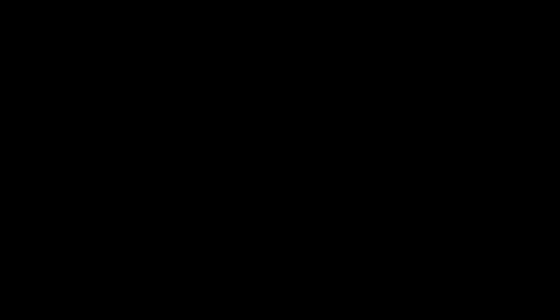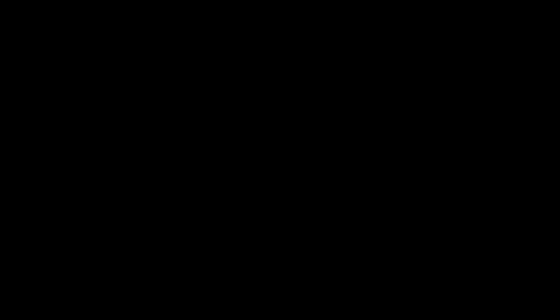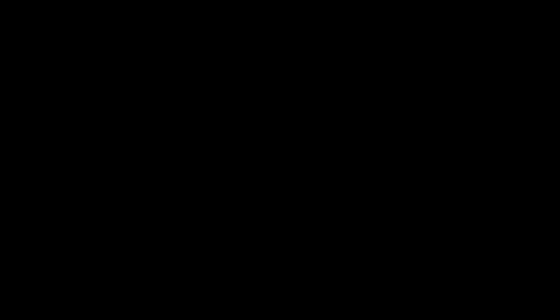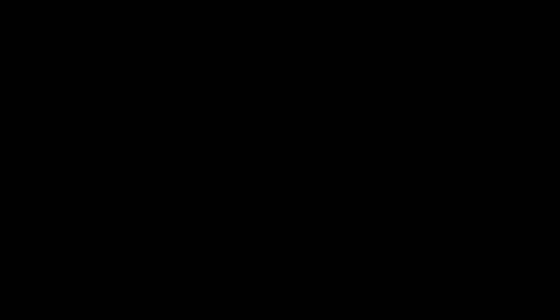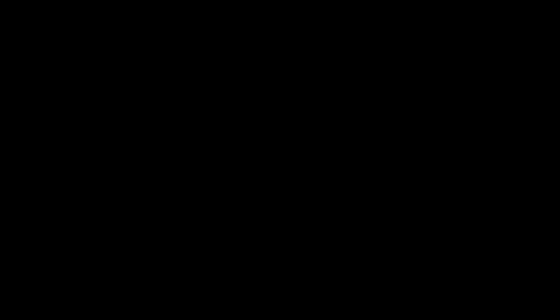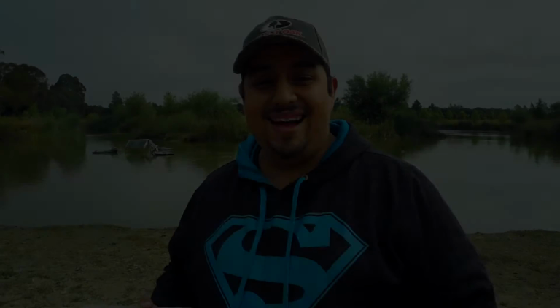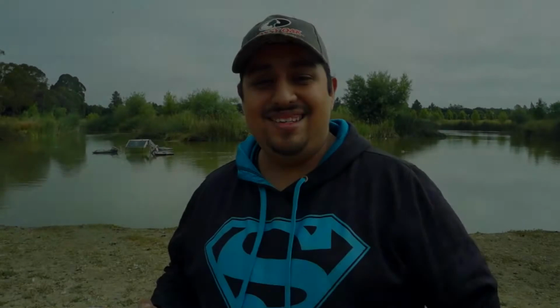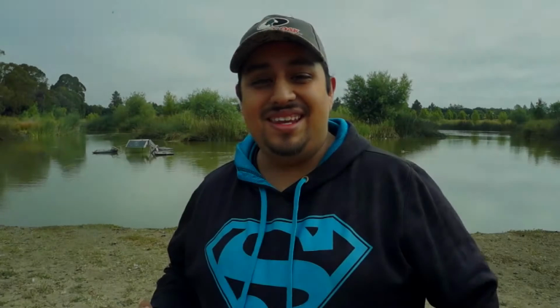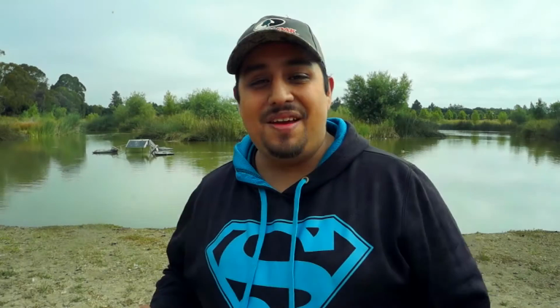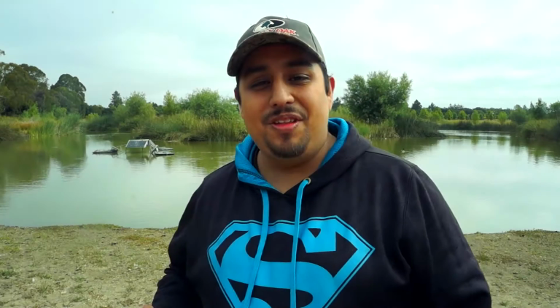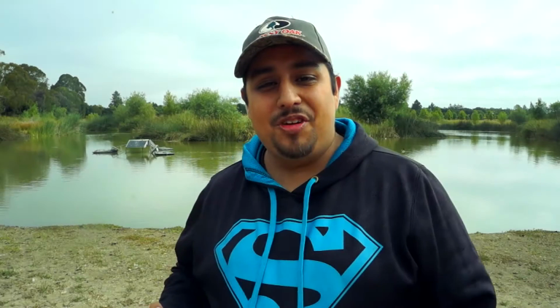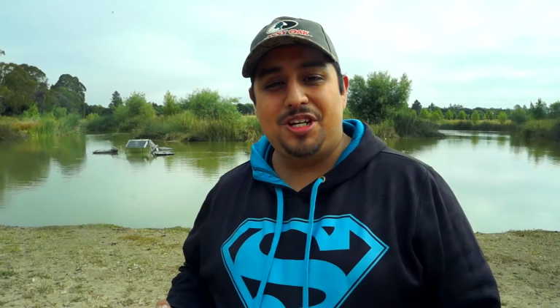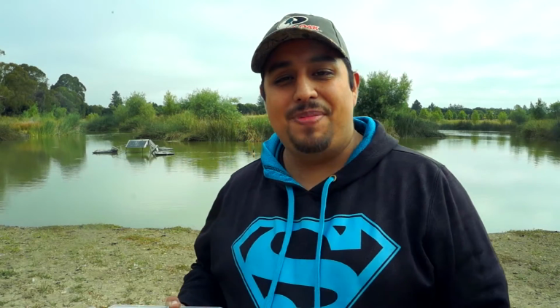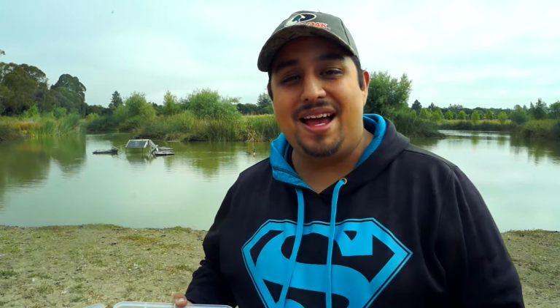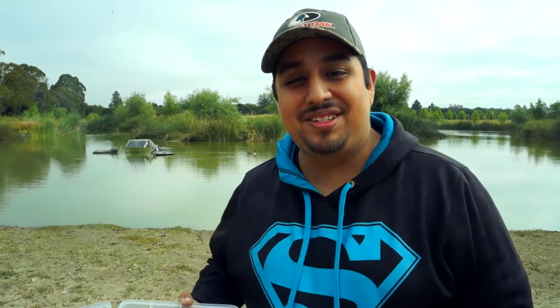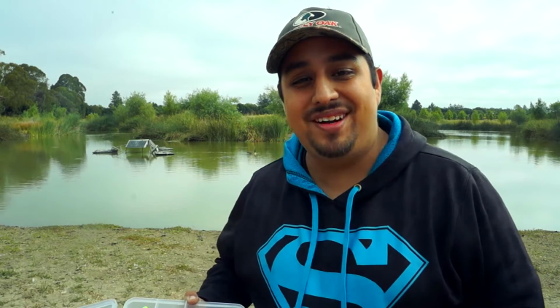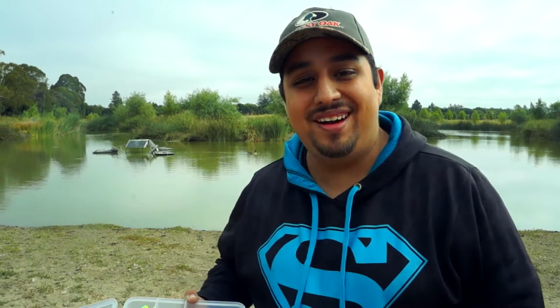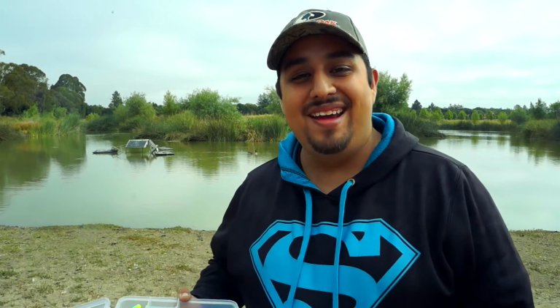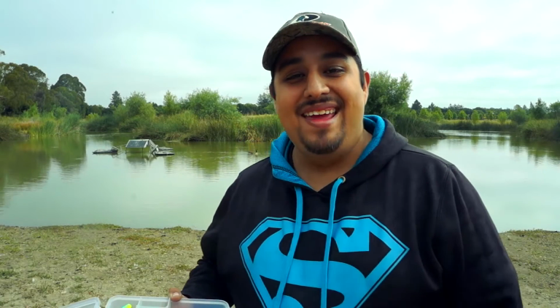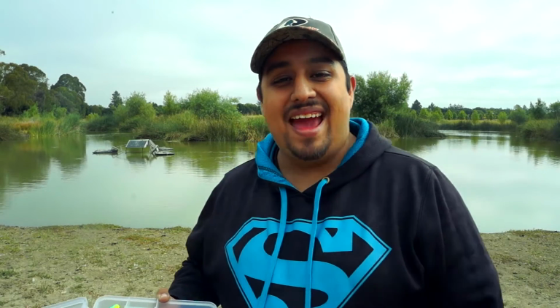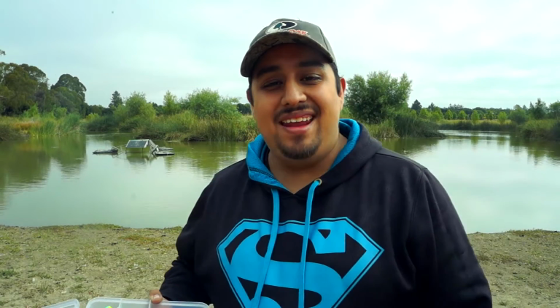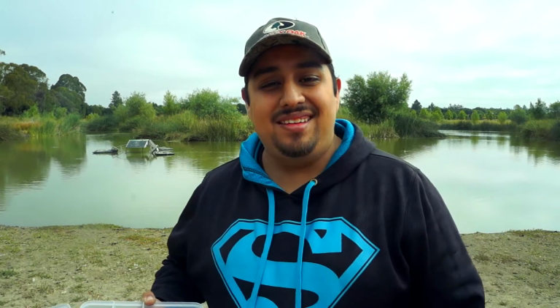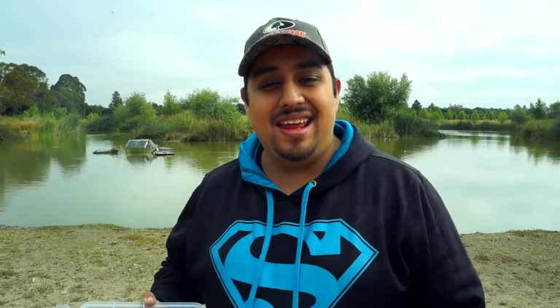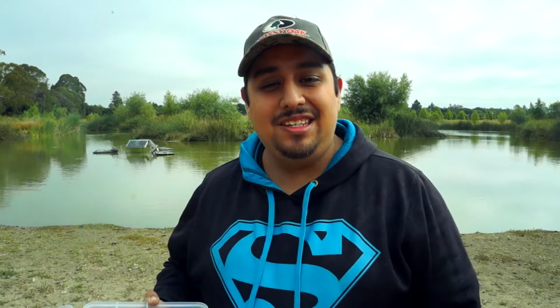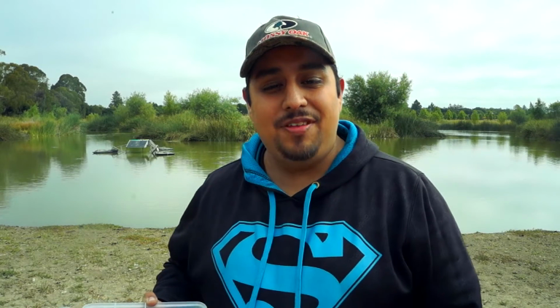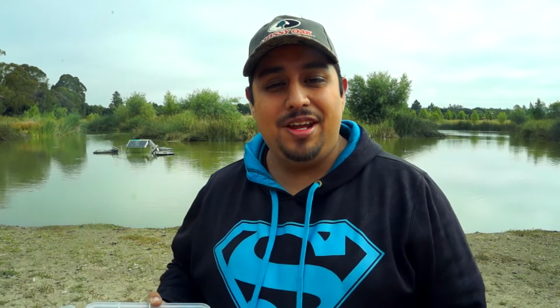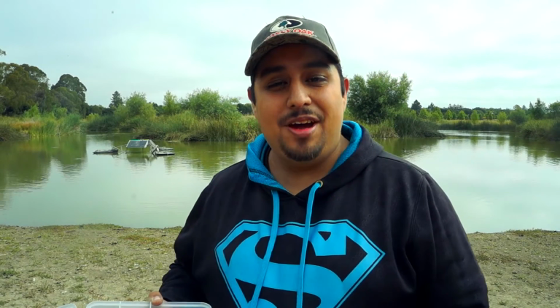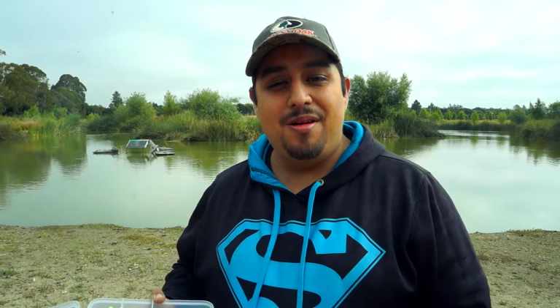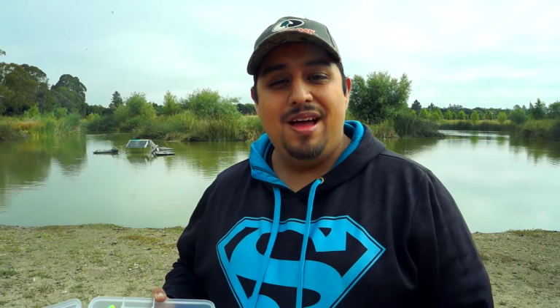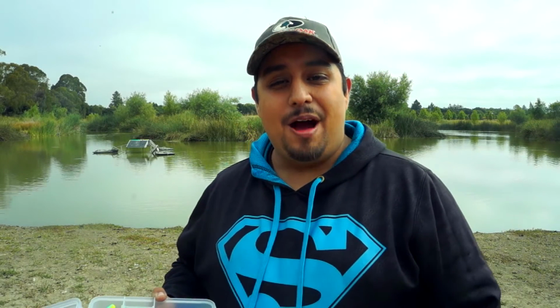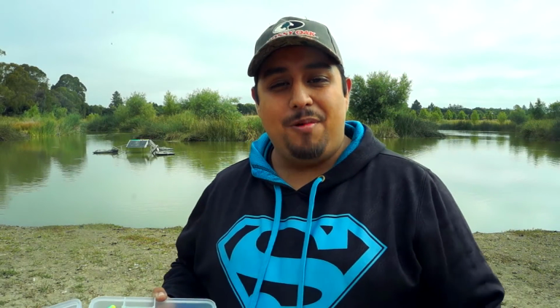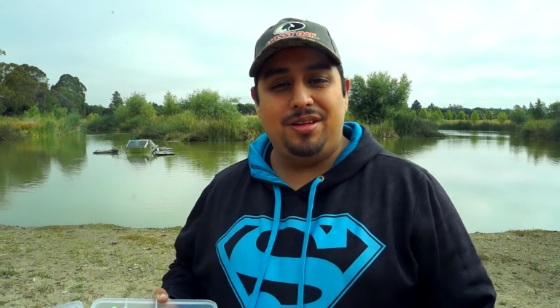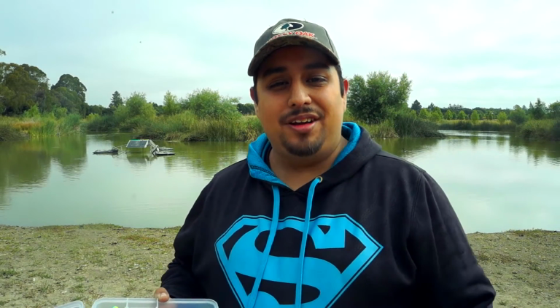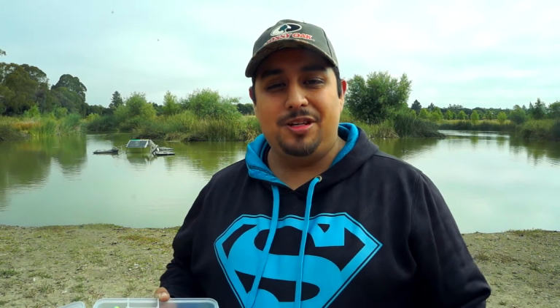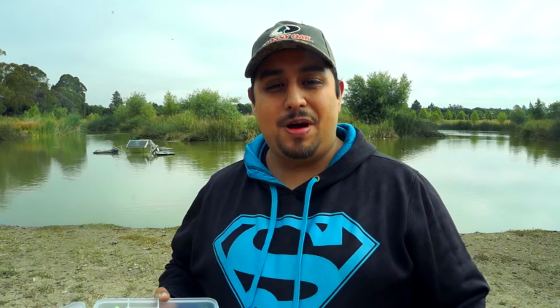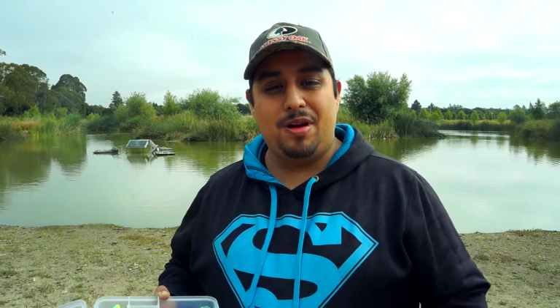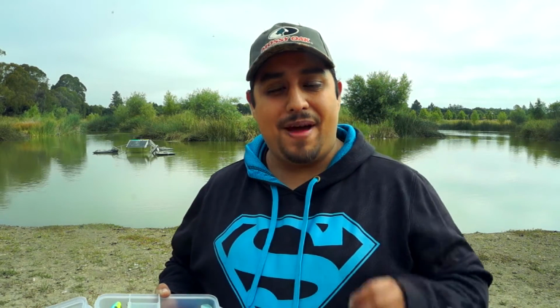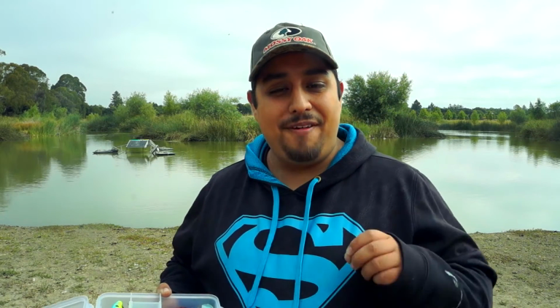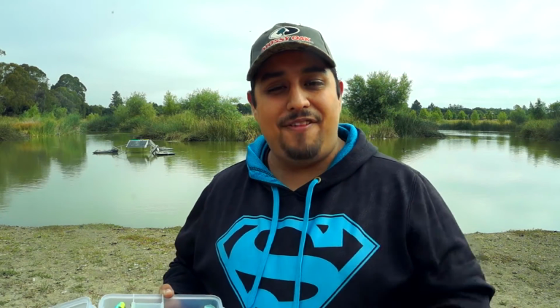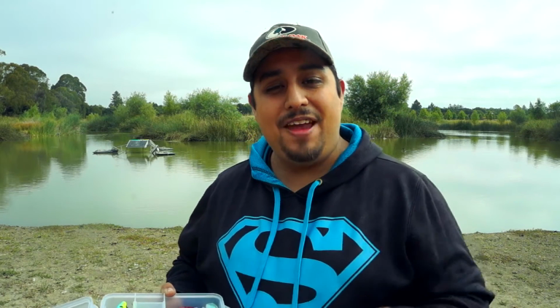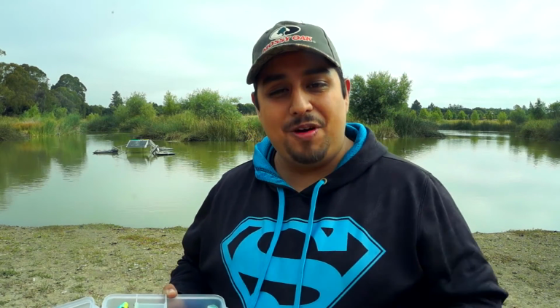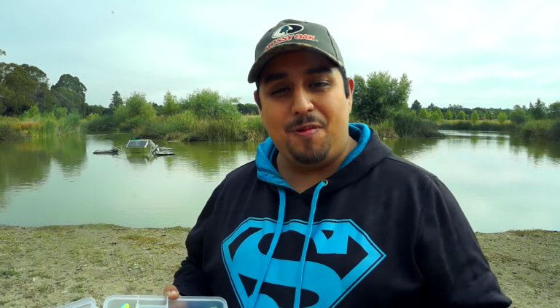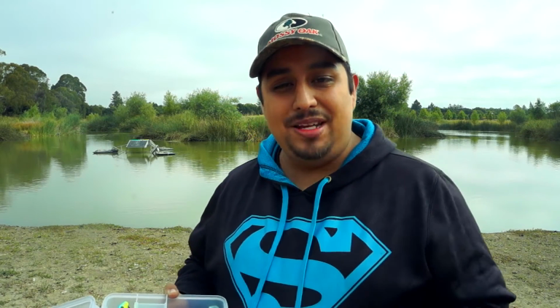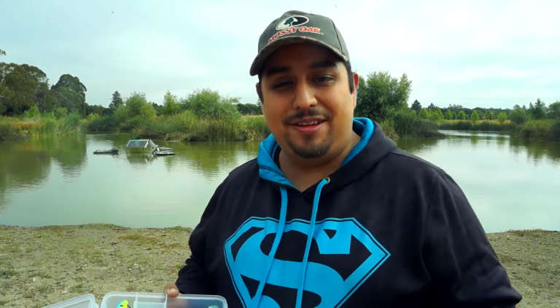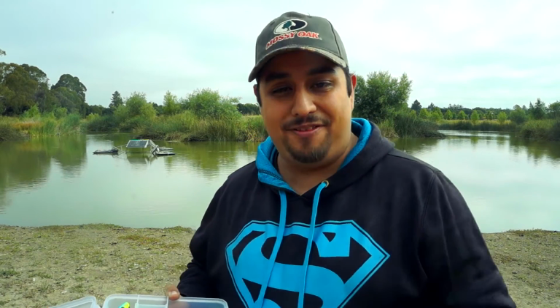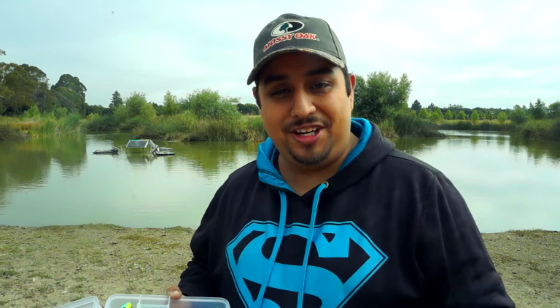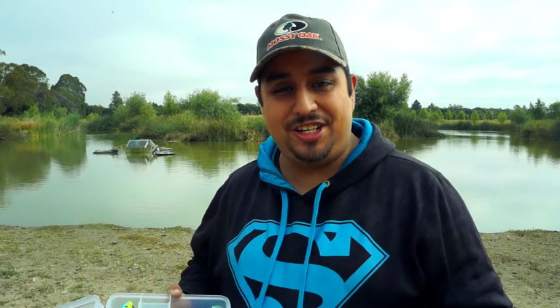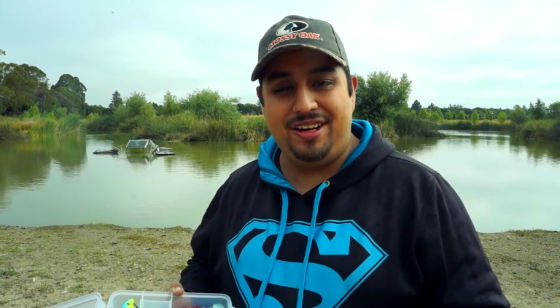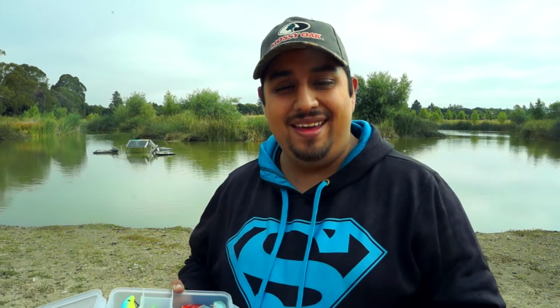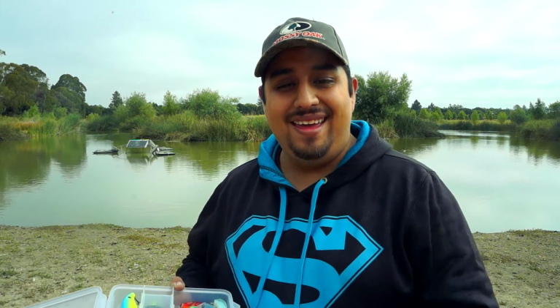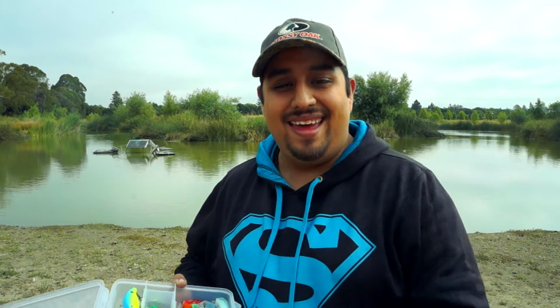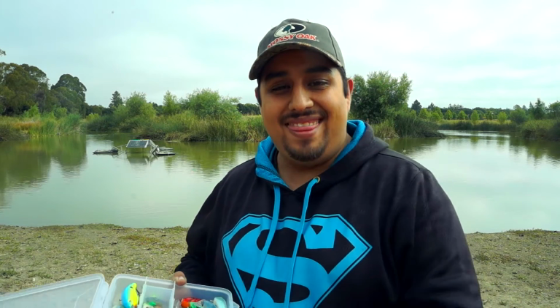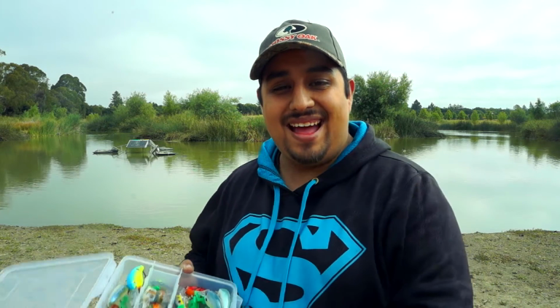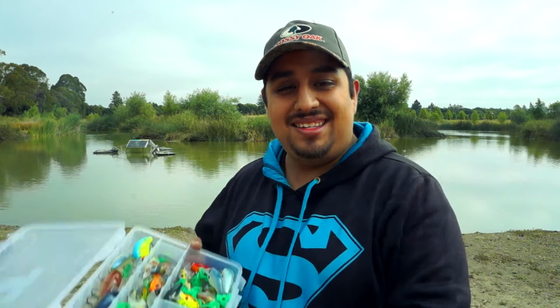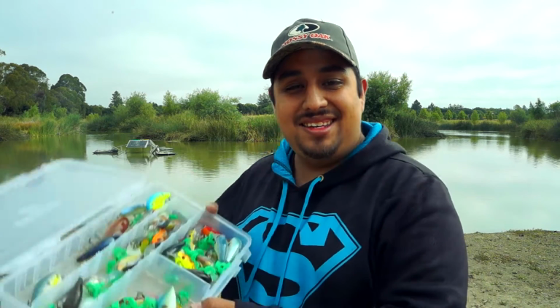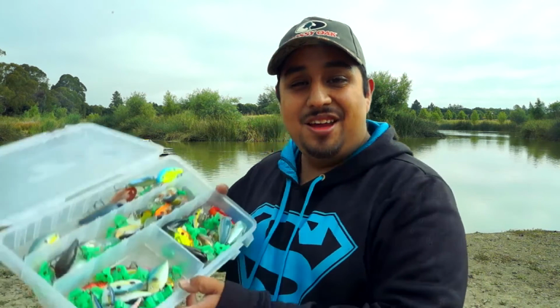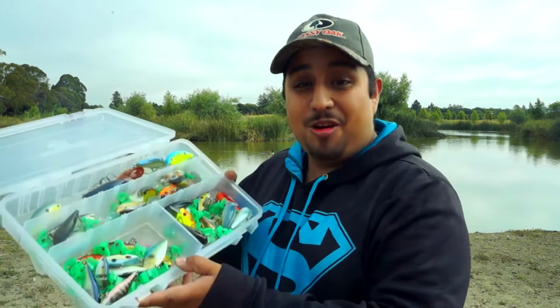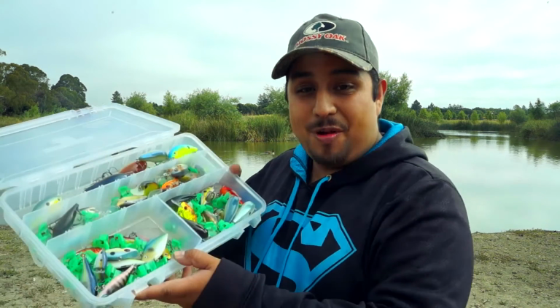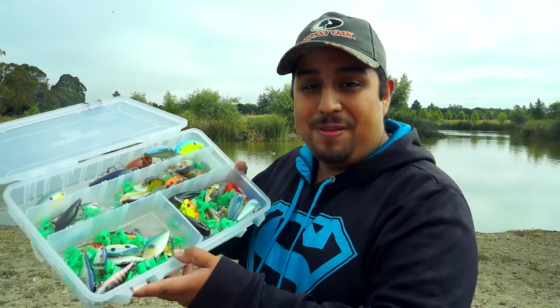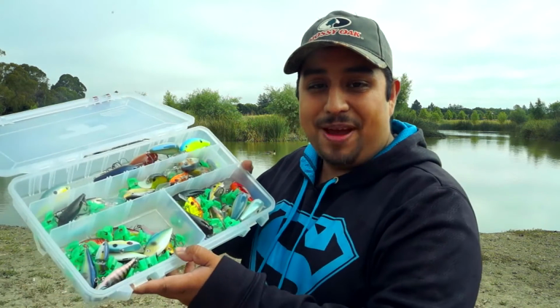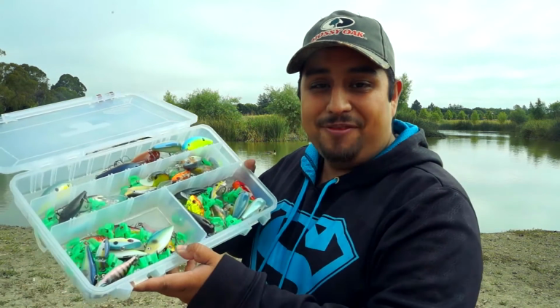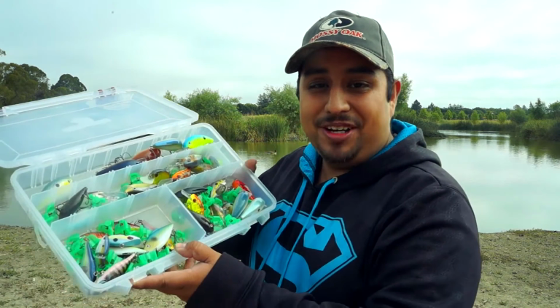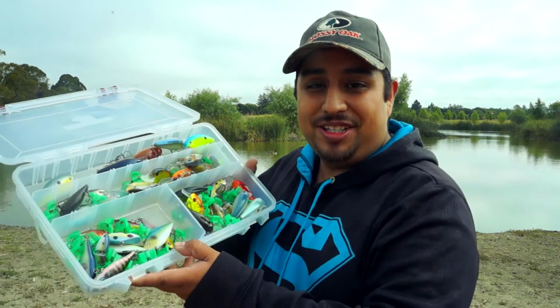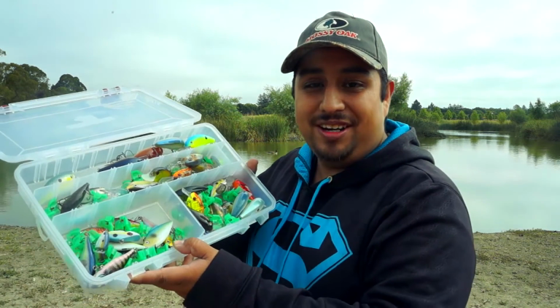Hey guys, David the Fishing Pastor here. In today's video I want to talk to you about one of my favorite ways of fishing, and that's crankbait fishing.